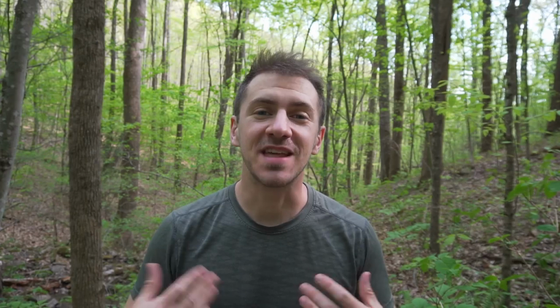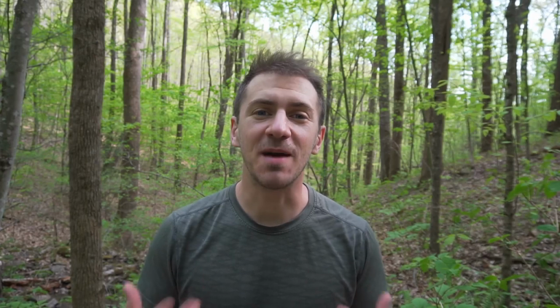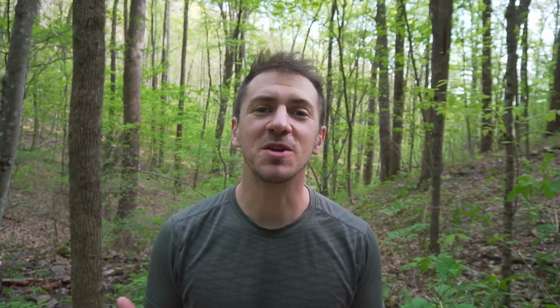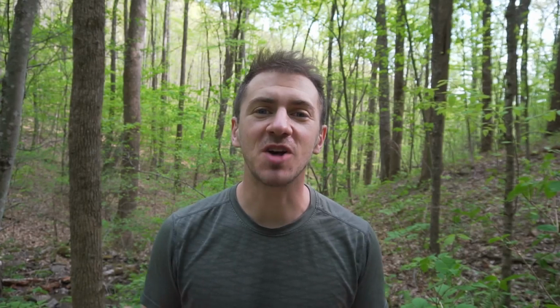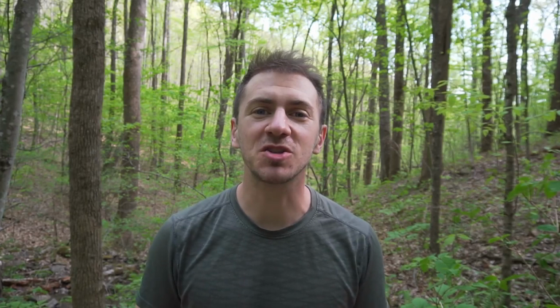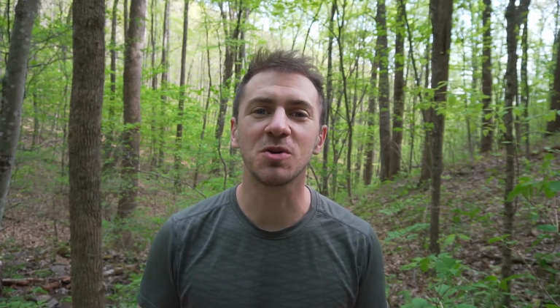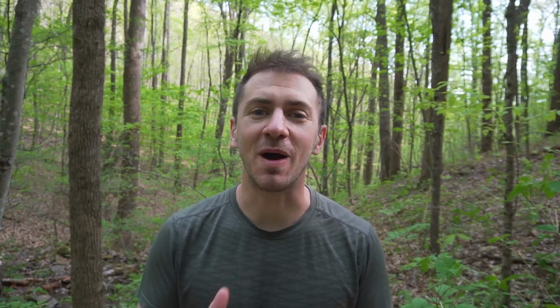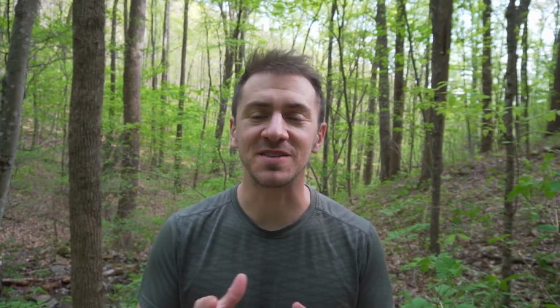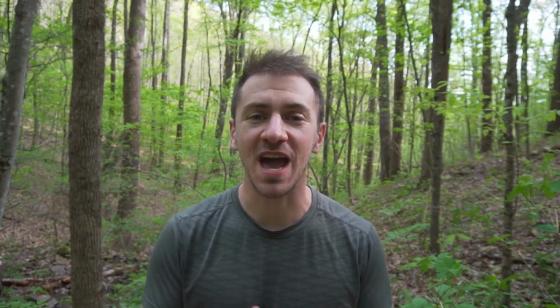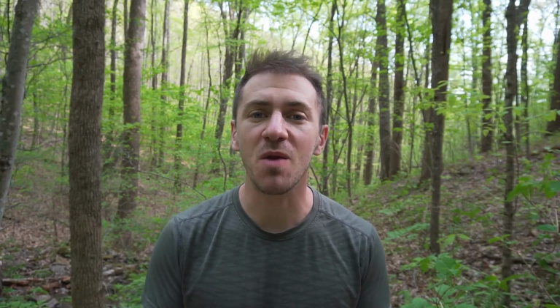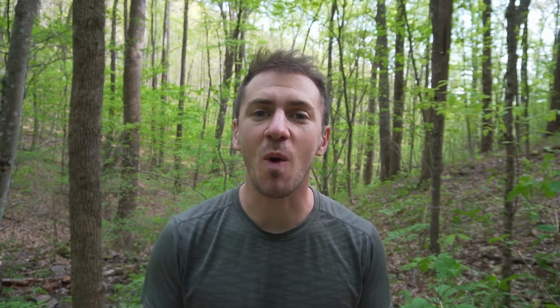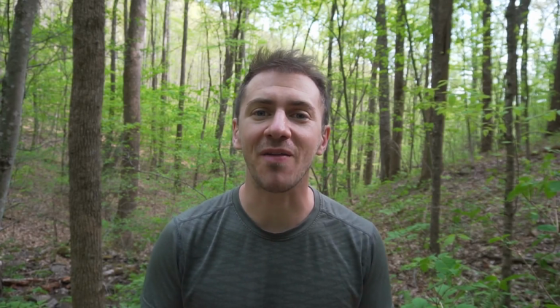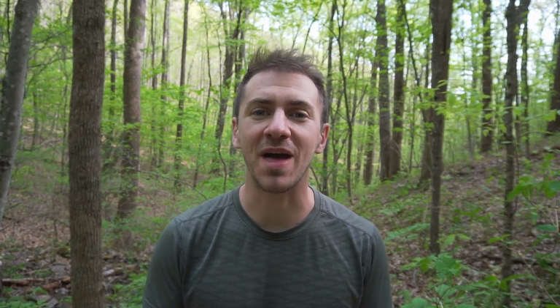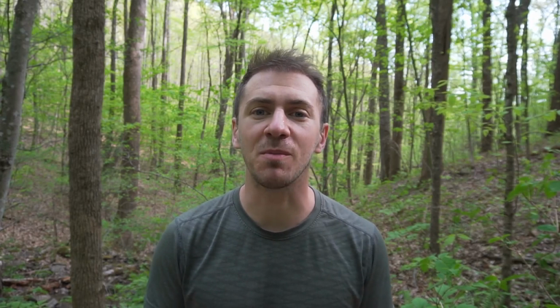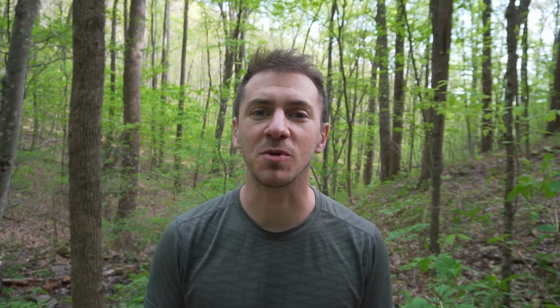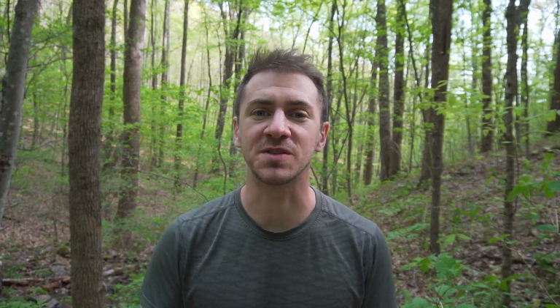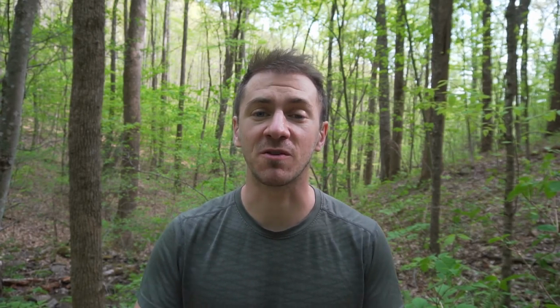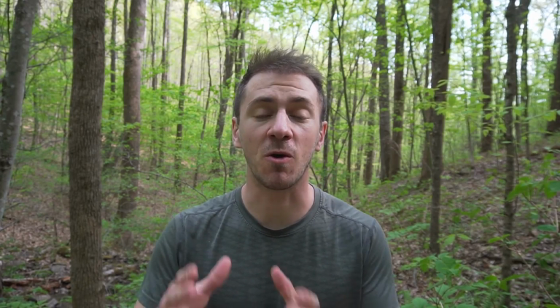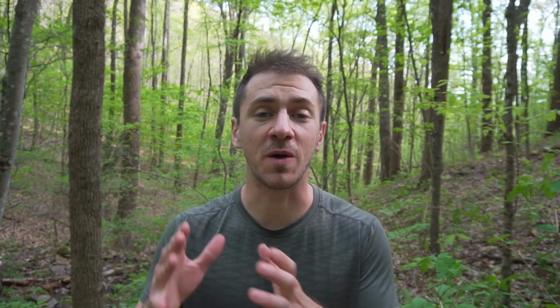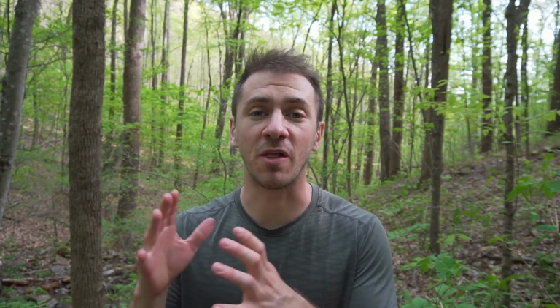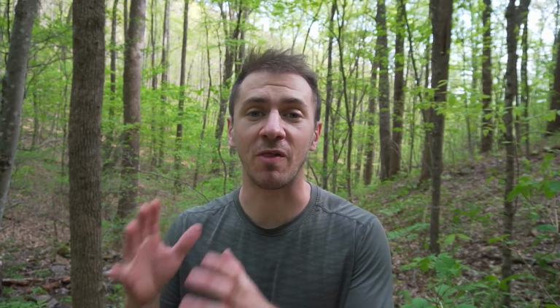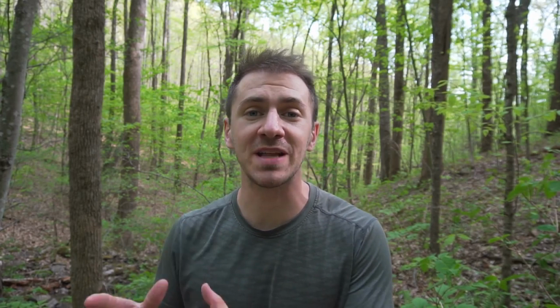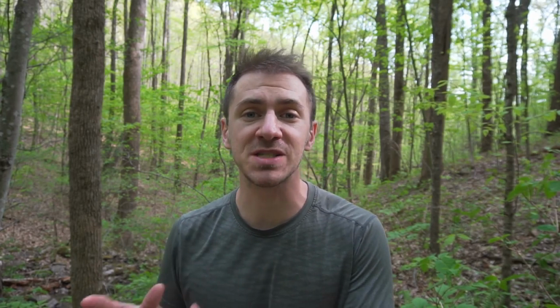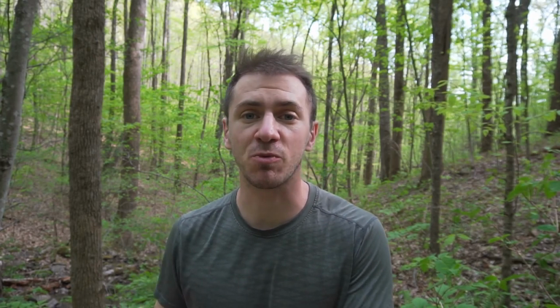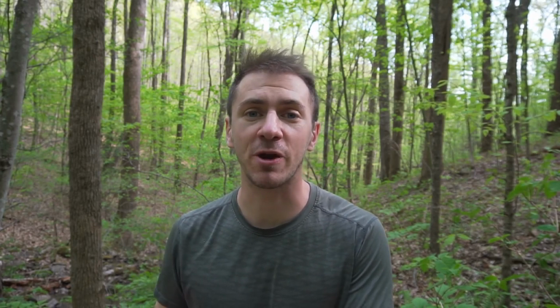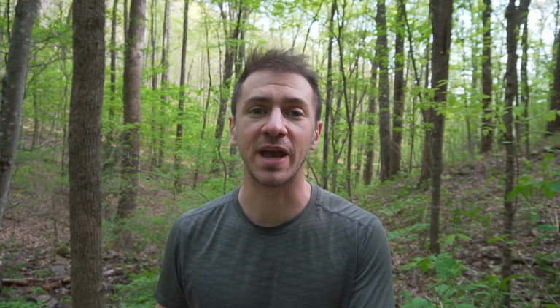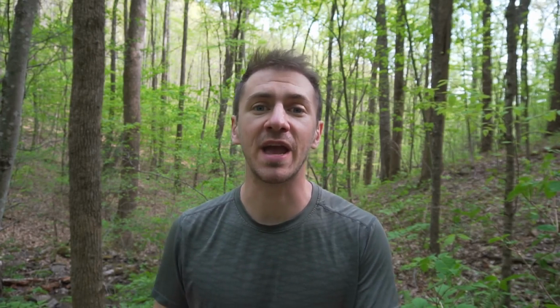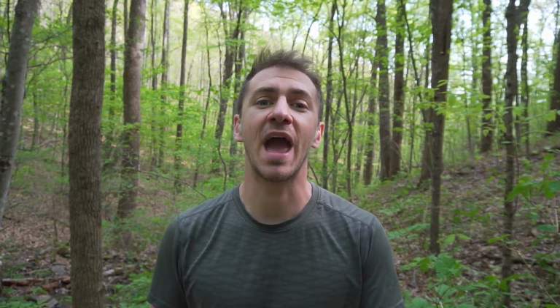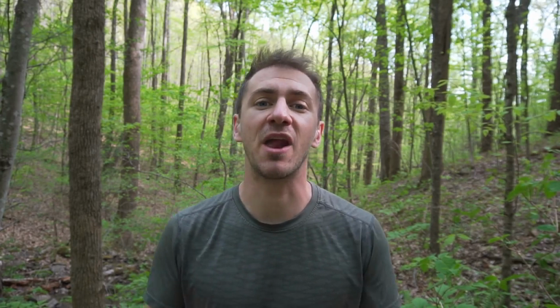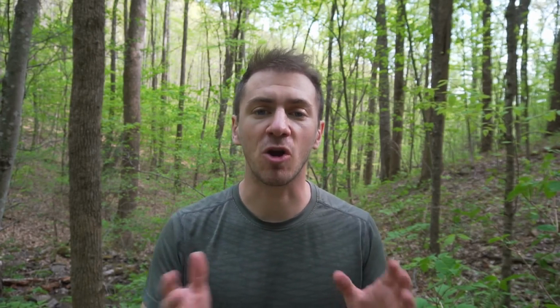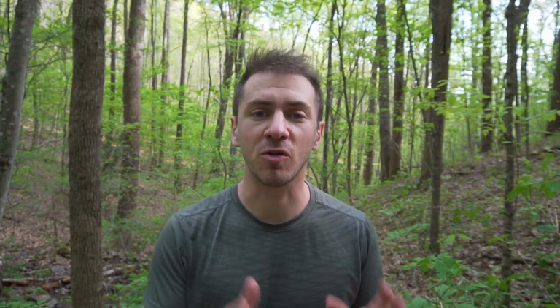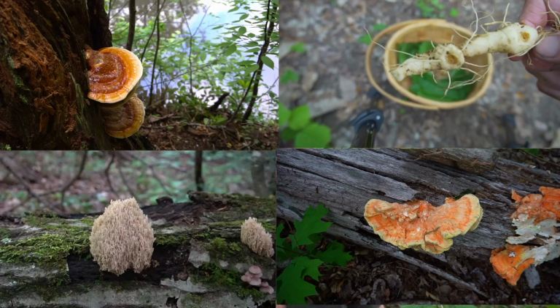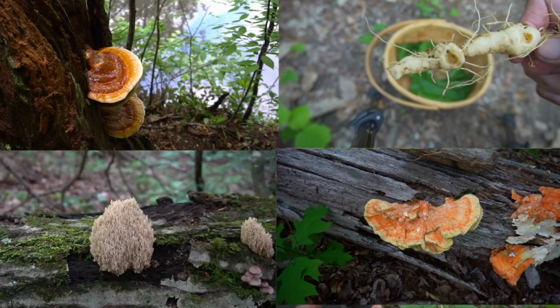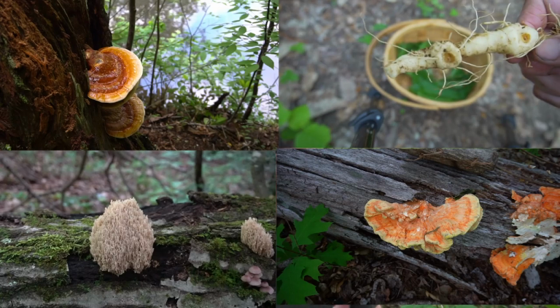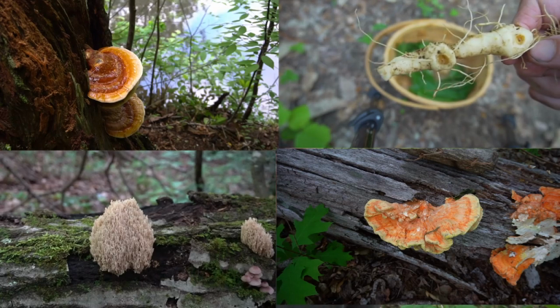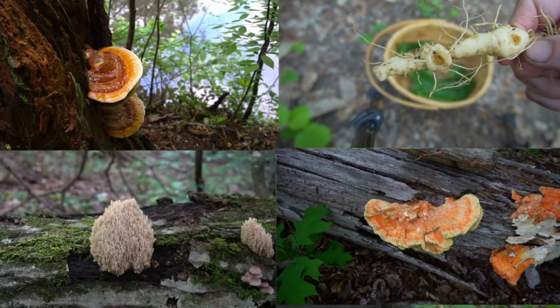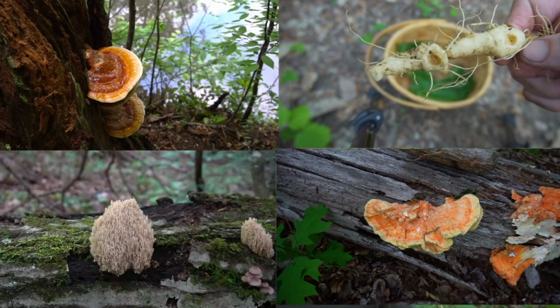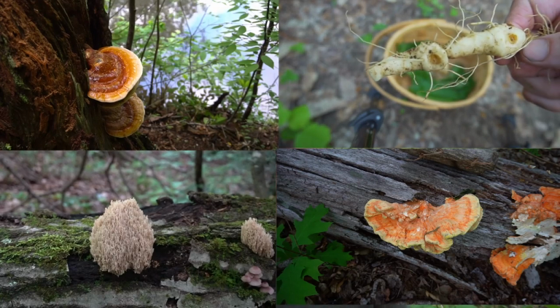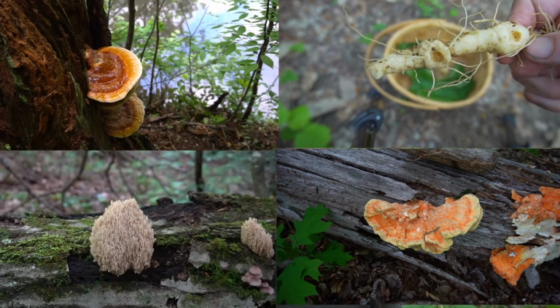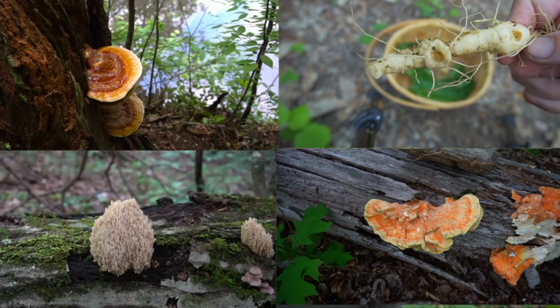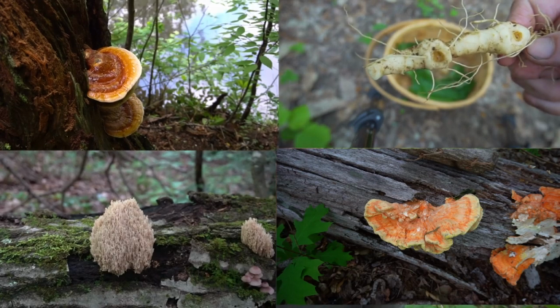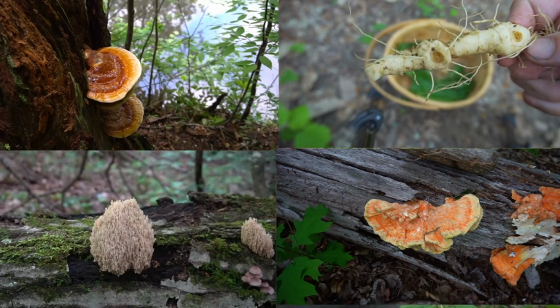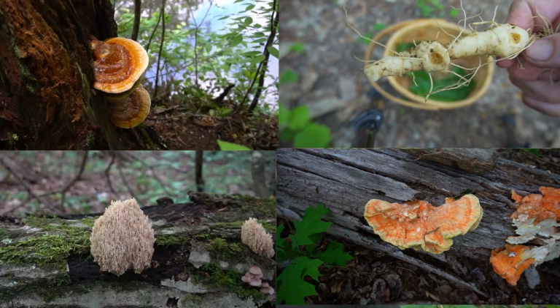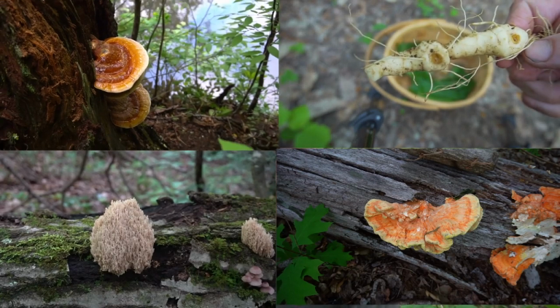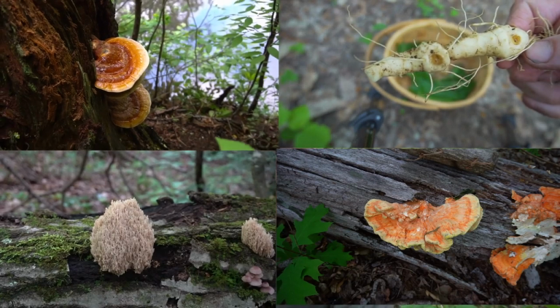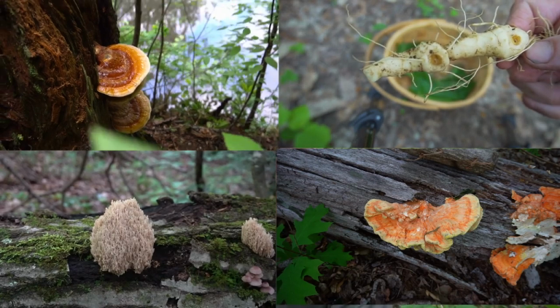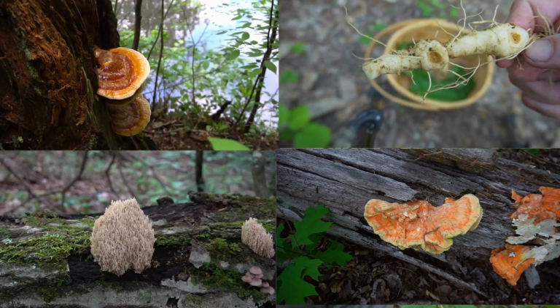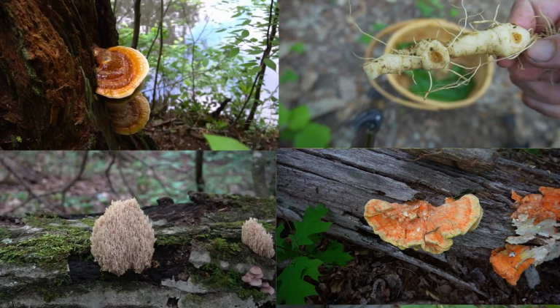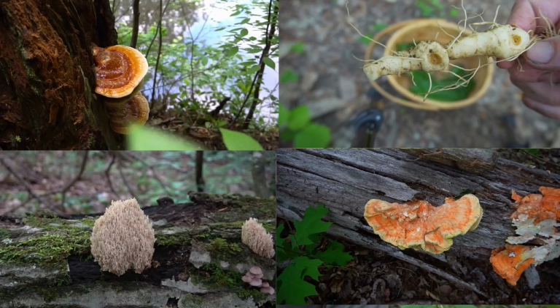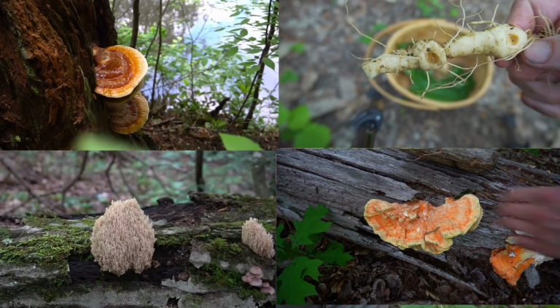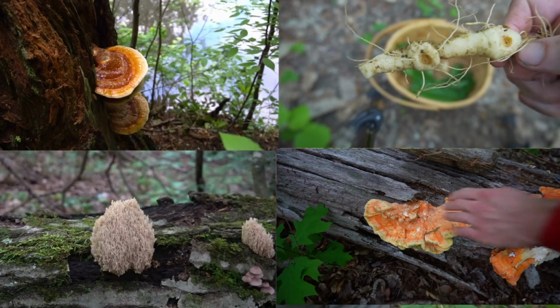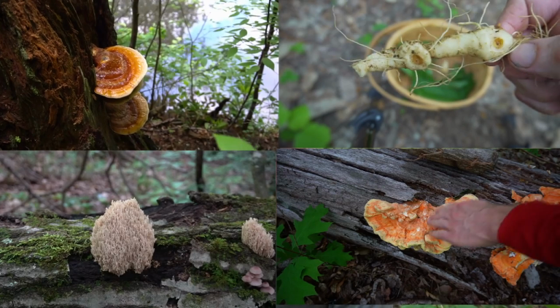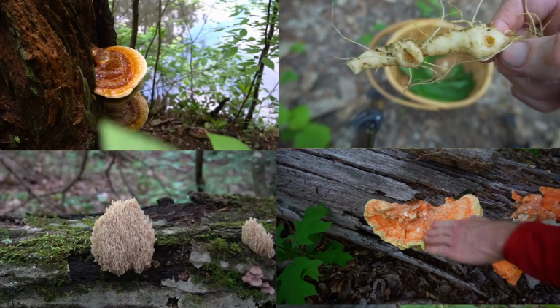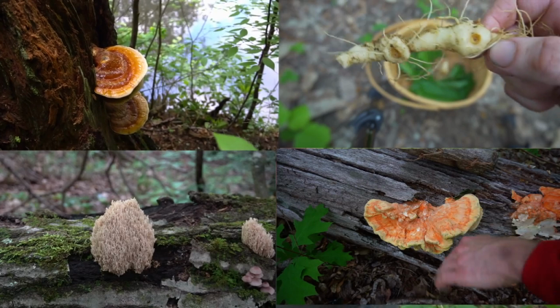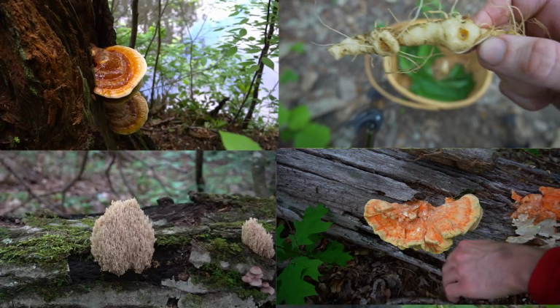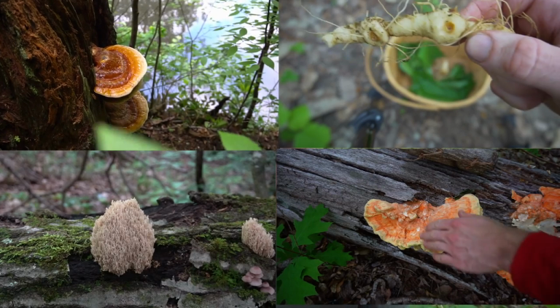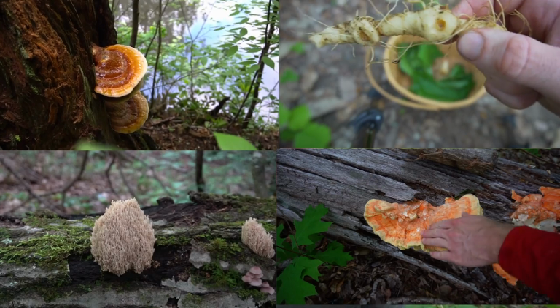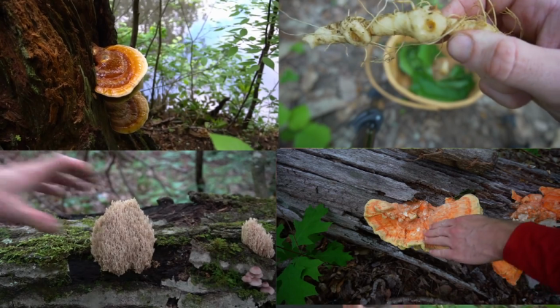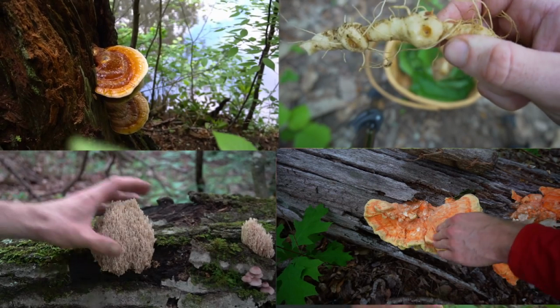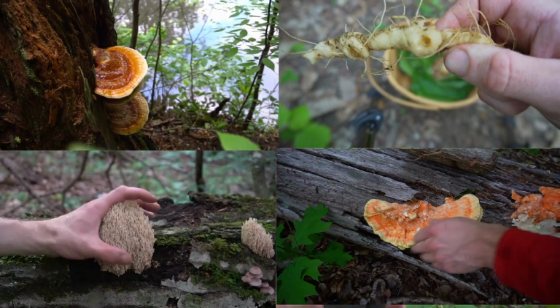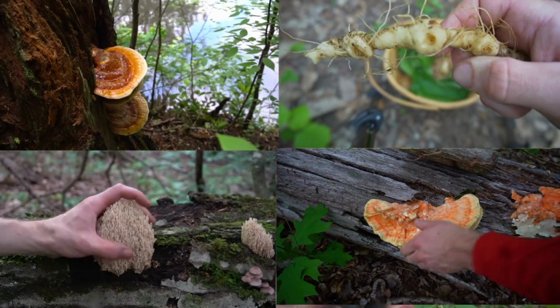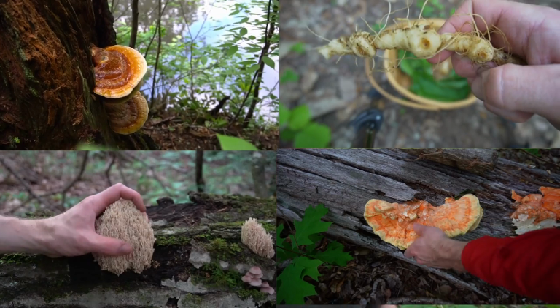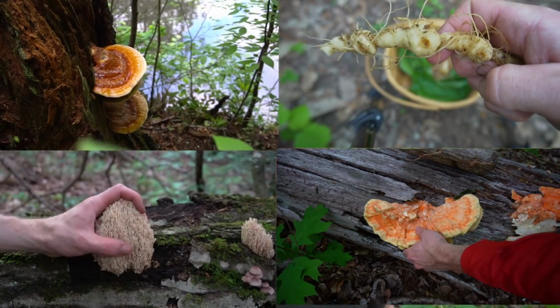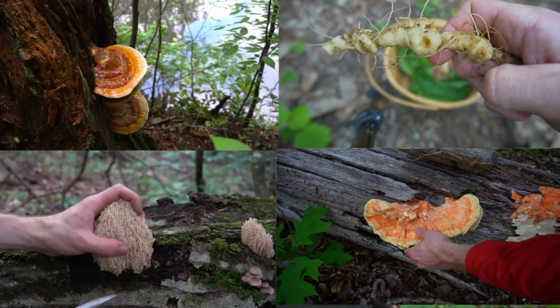Today I'm going to talk to you about 10 wild edibles that grow in the late spring and early summer. I'll be covering plants that grow in western North Carolina during this period.